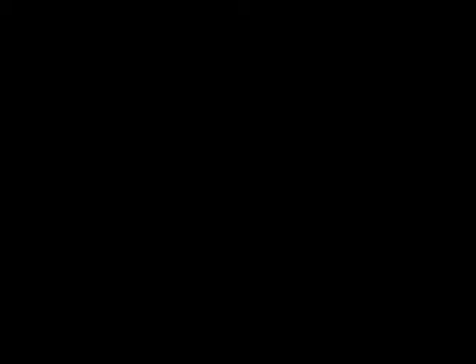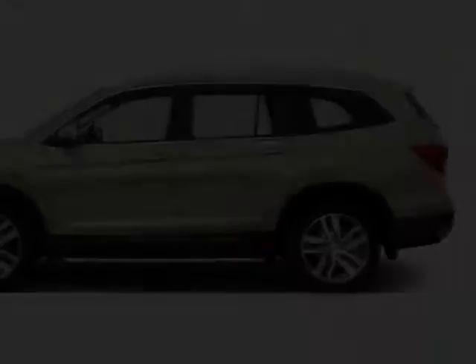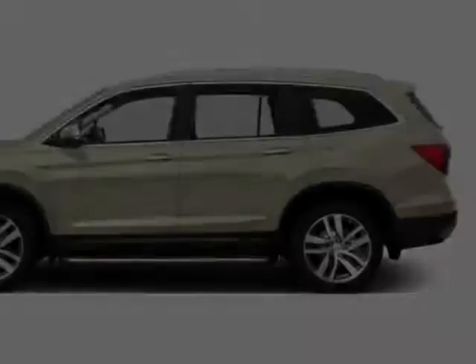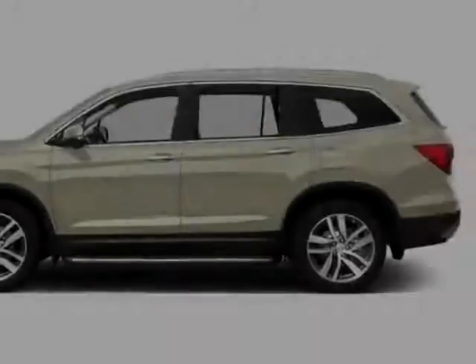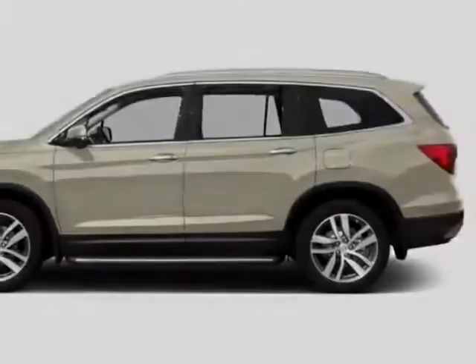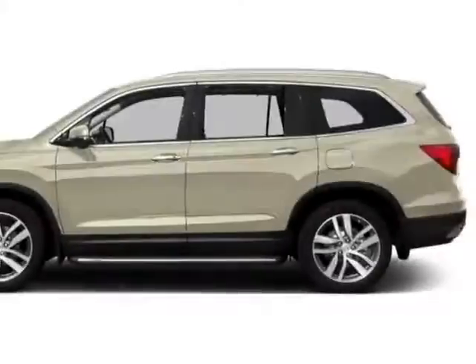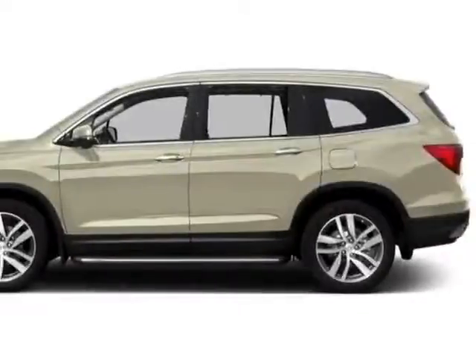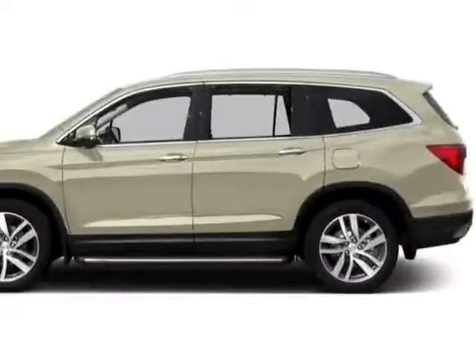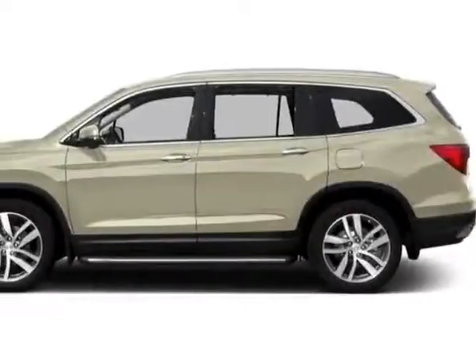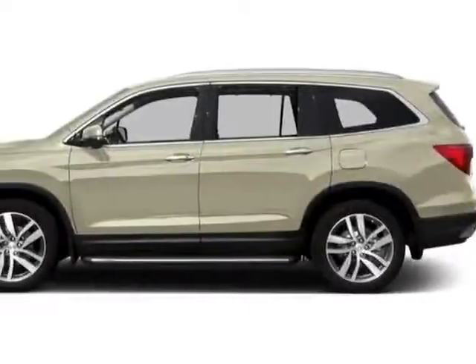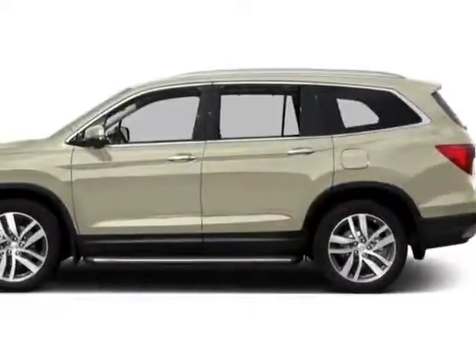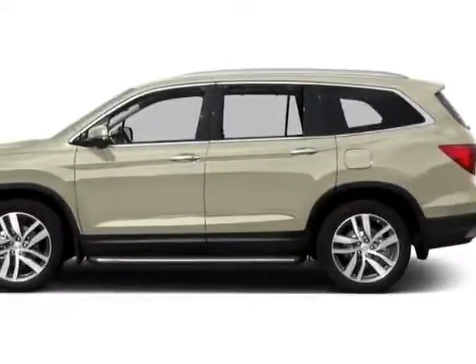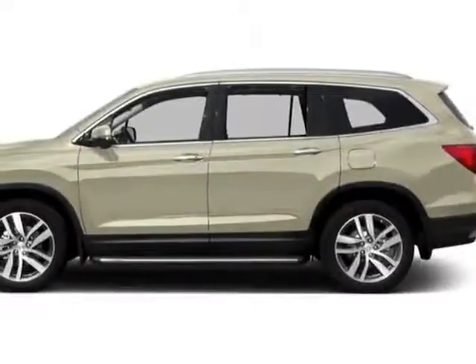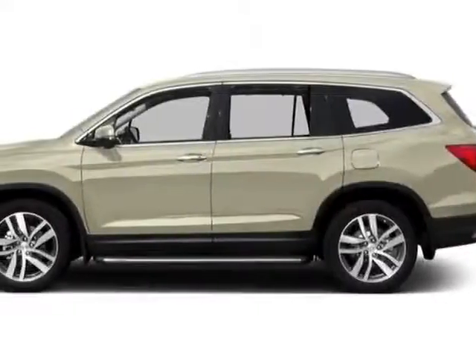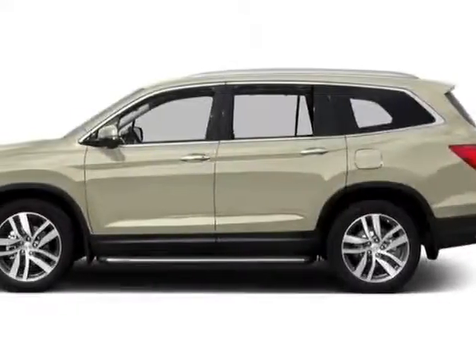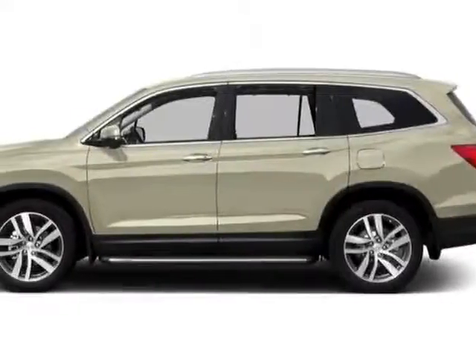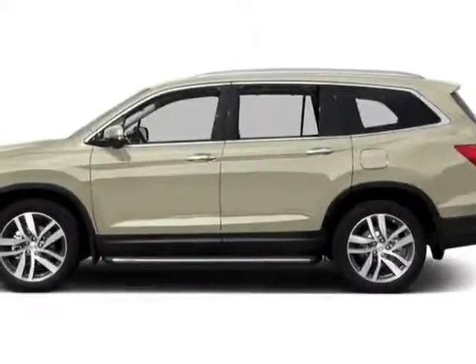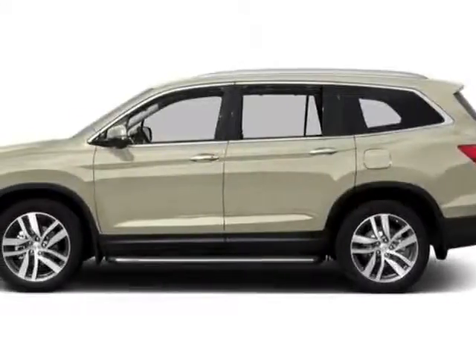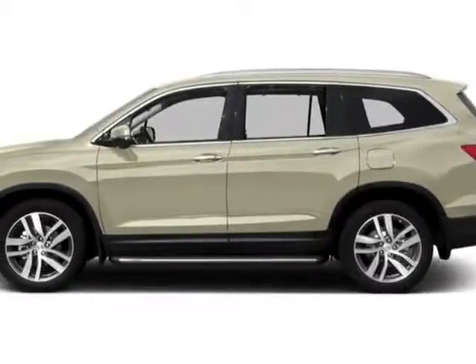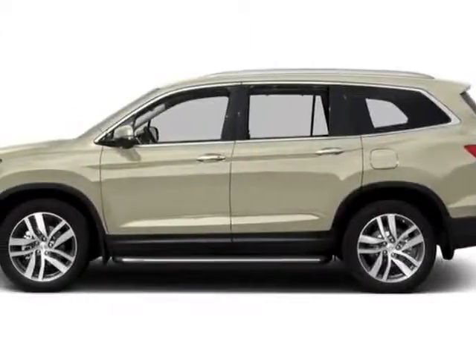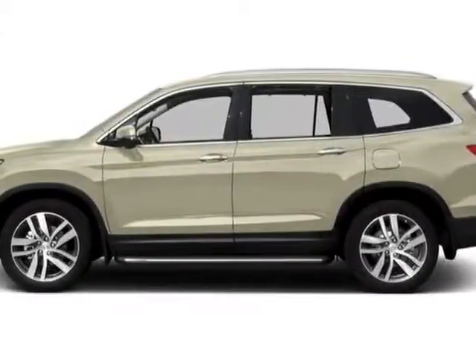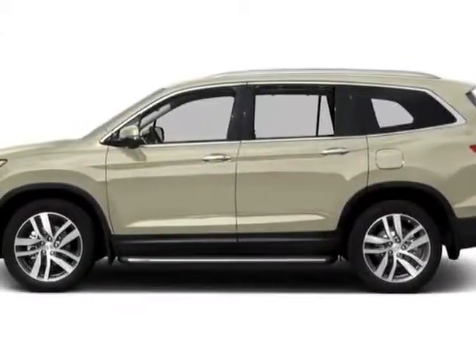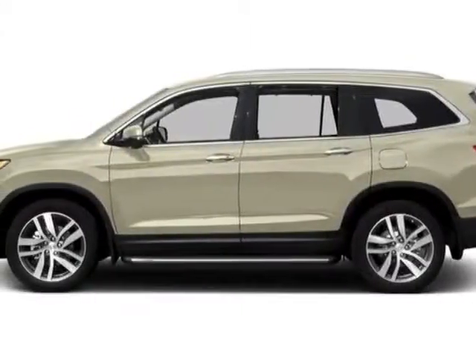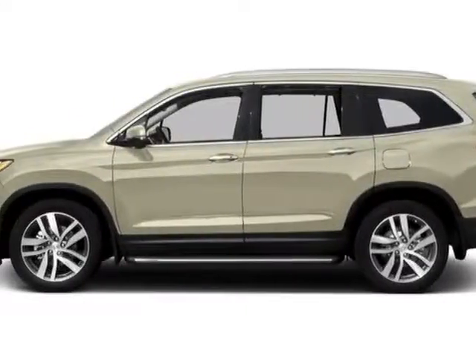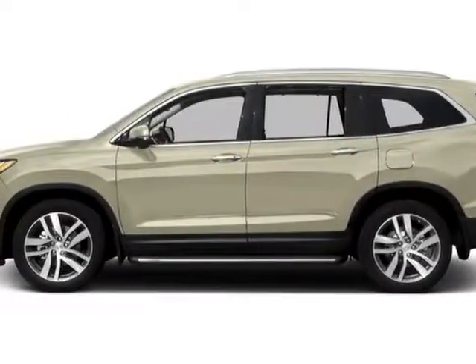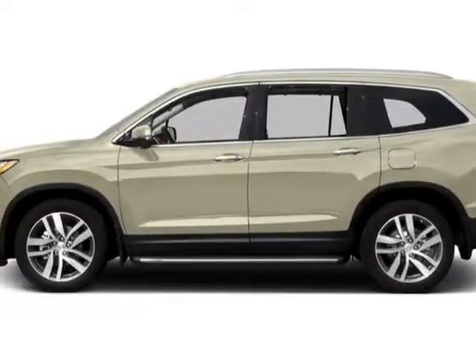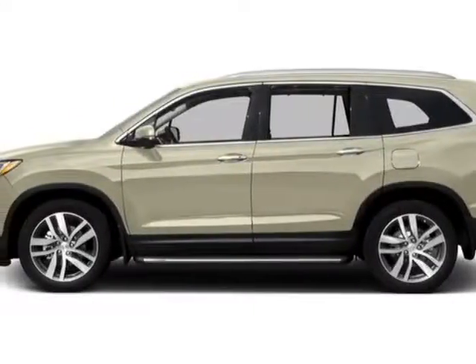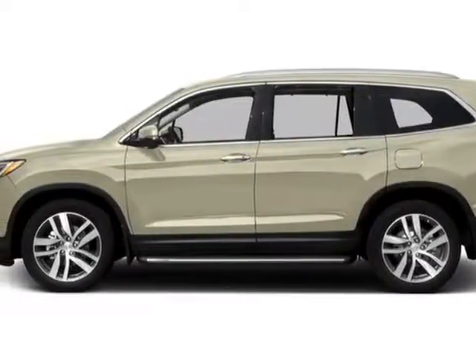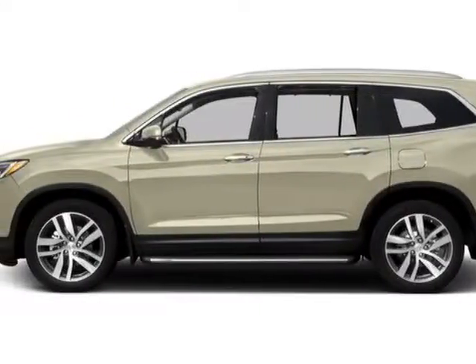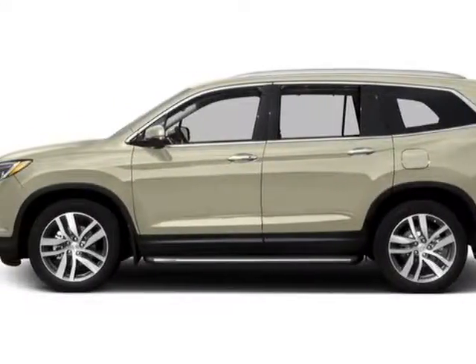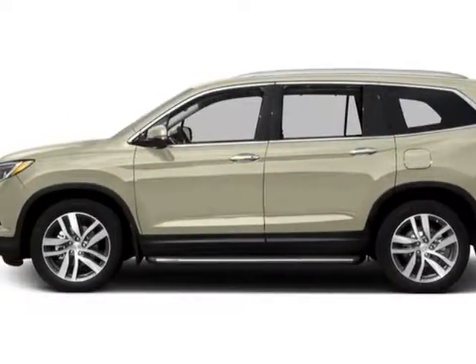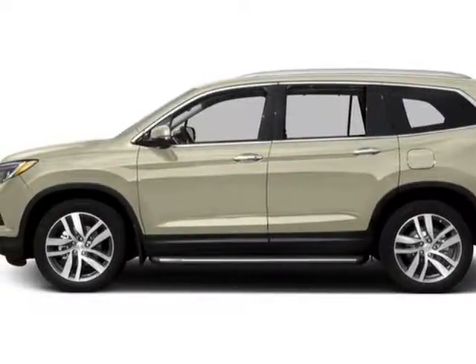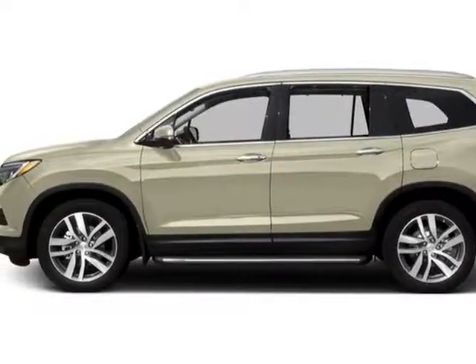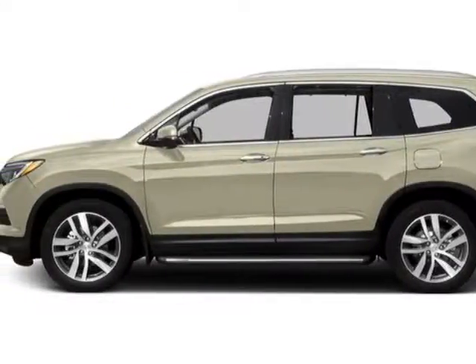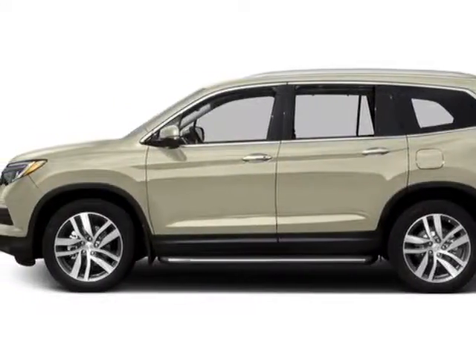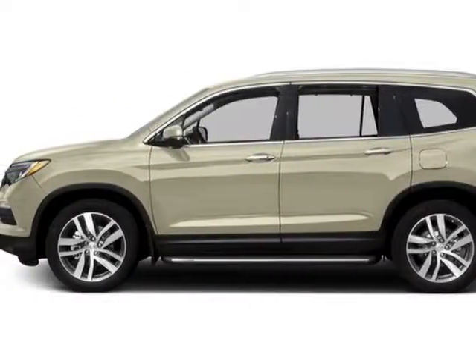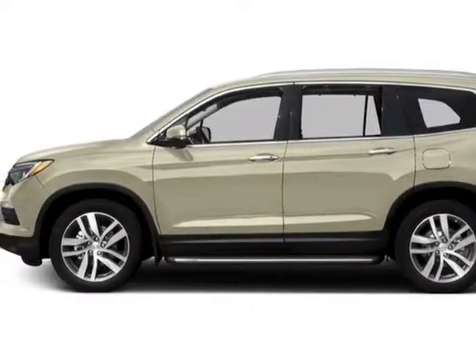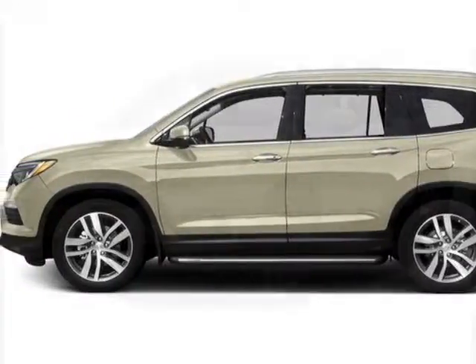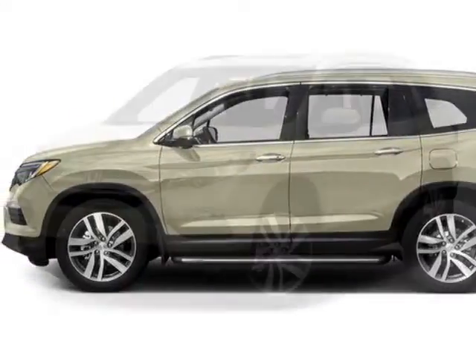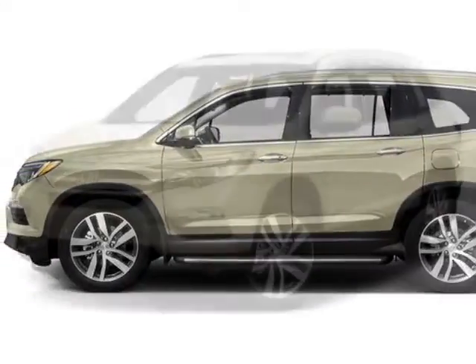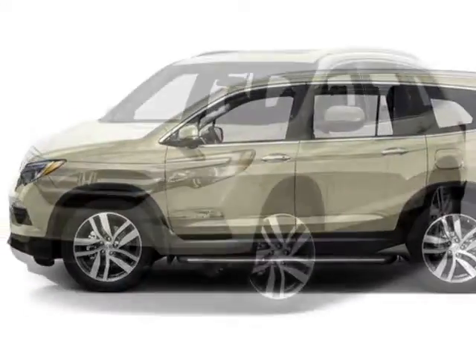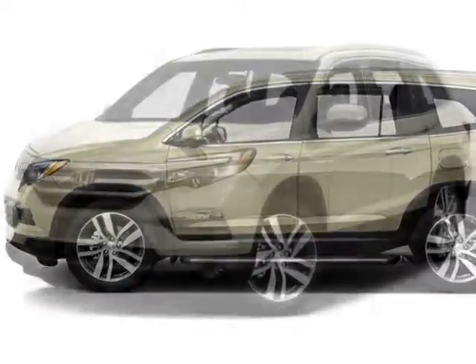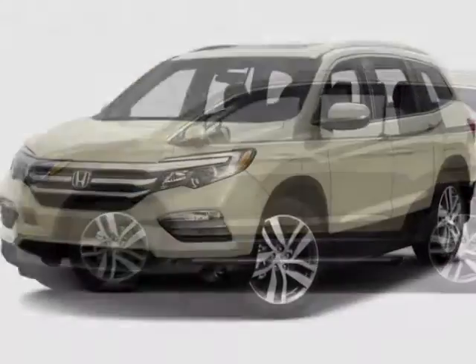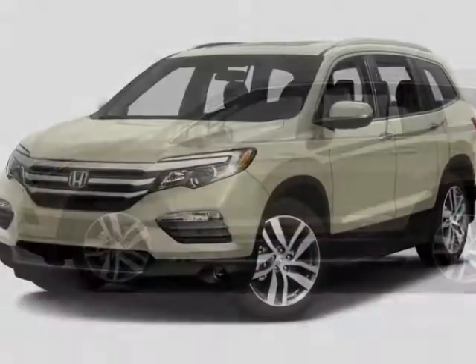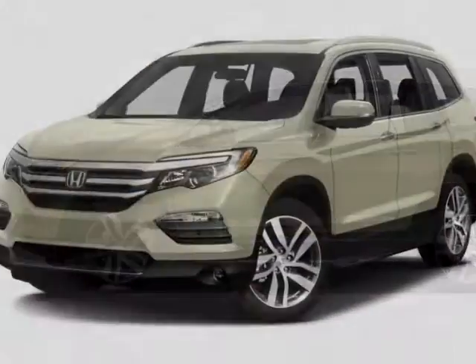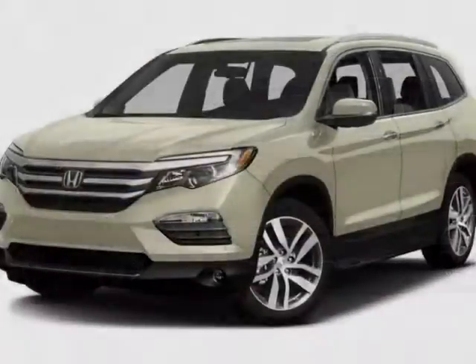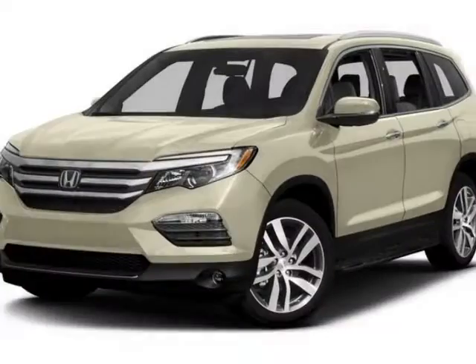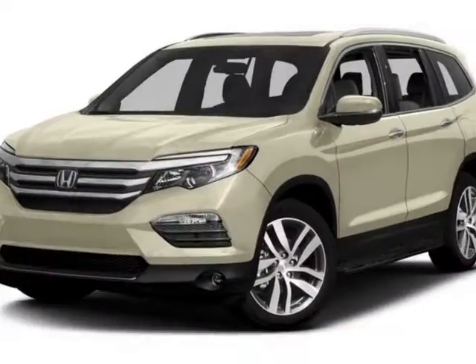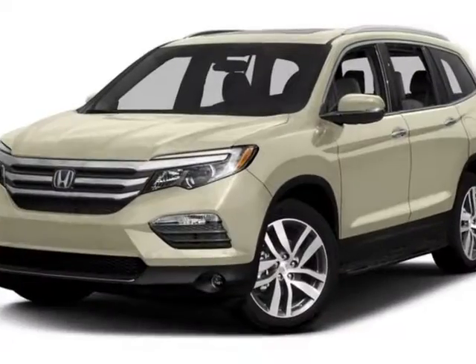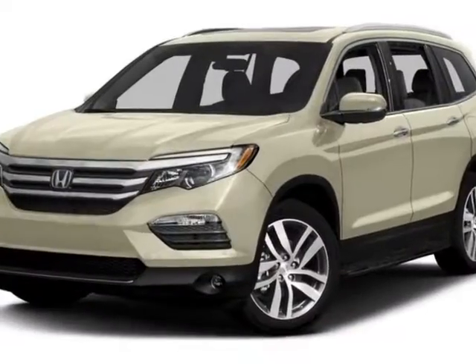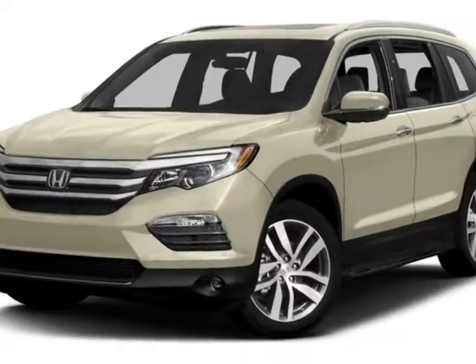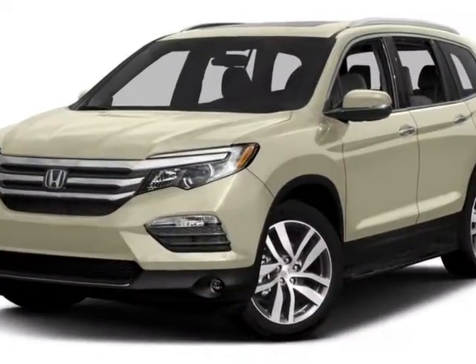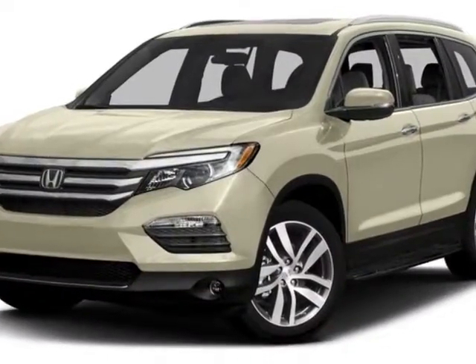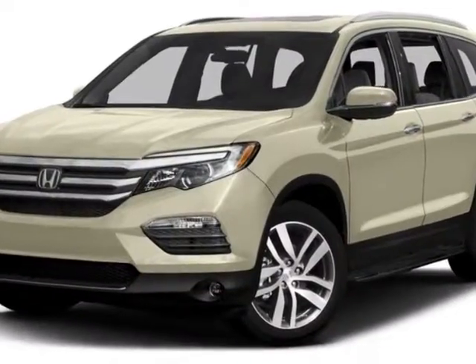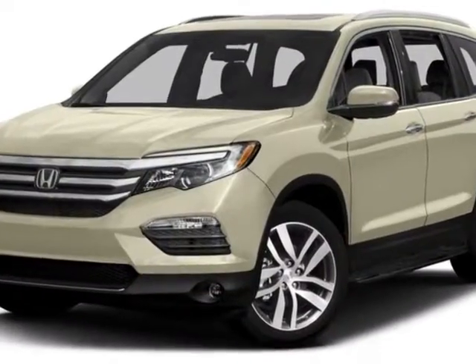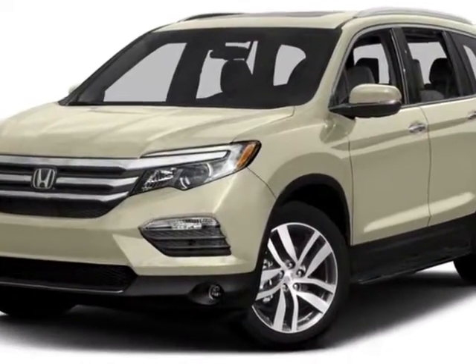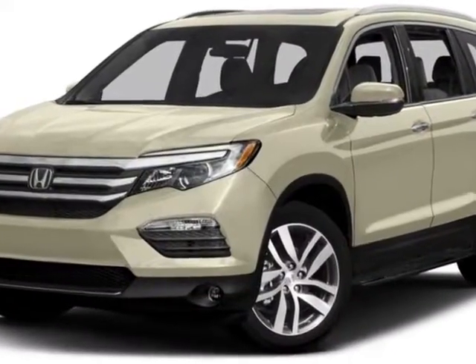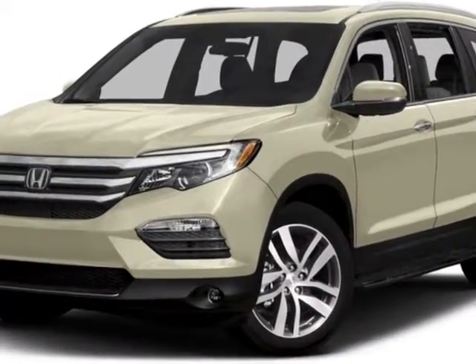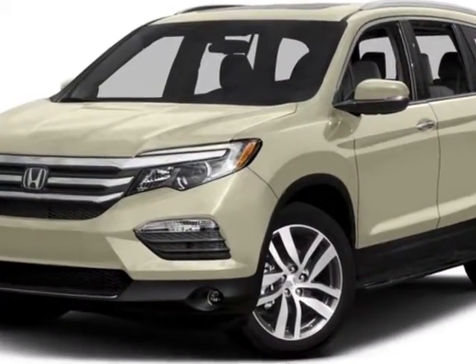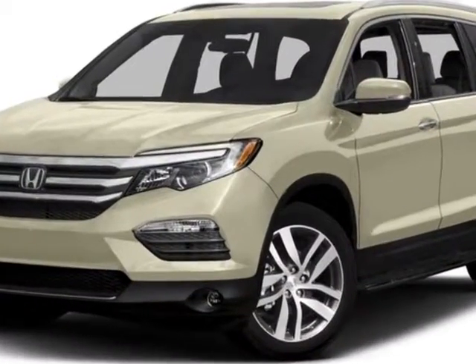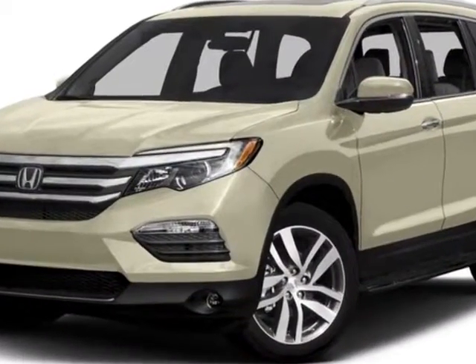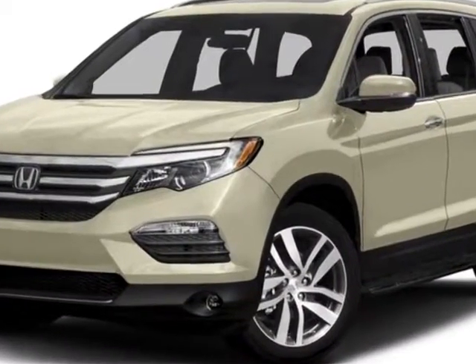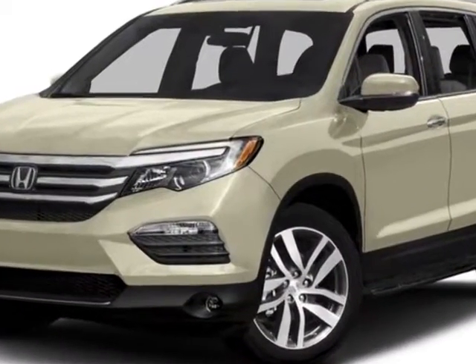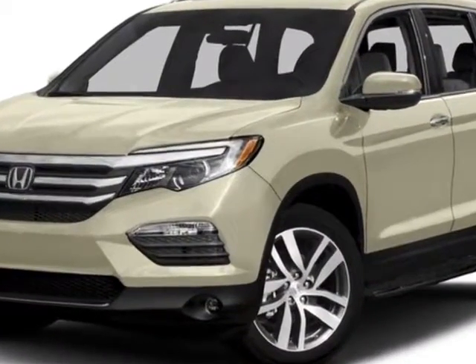Come take a look at this new 2016 Honda Pilot. For your protection, this vehicle has a full factory warranty.